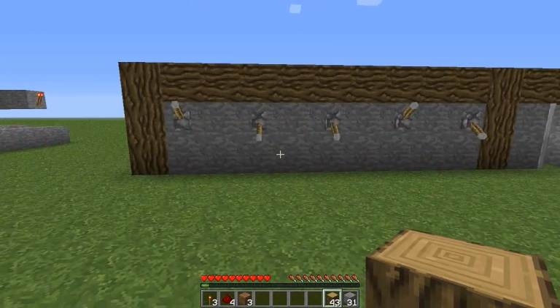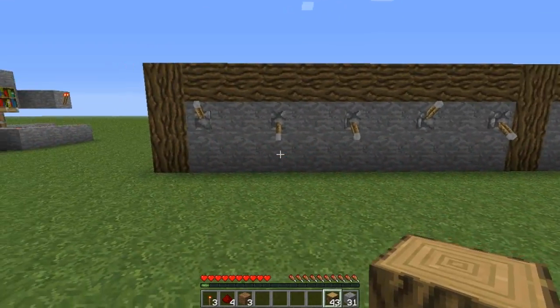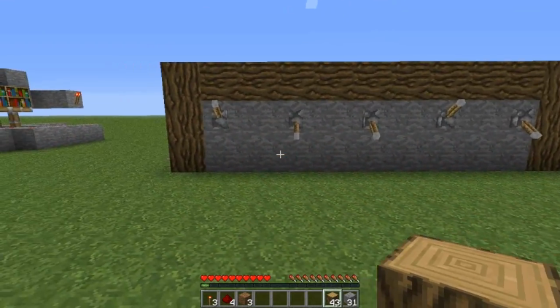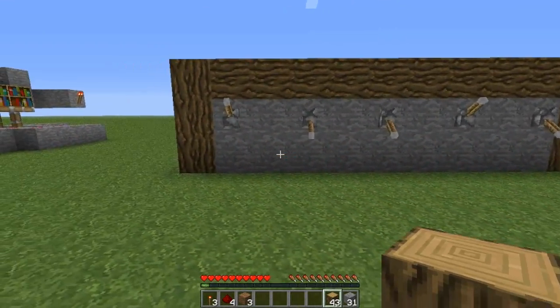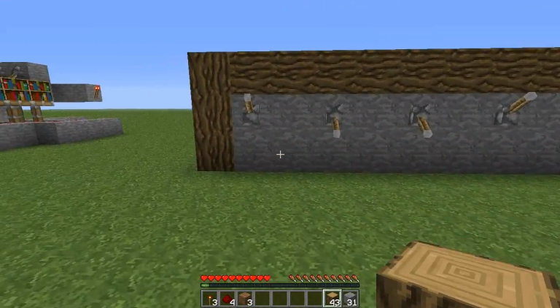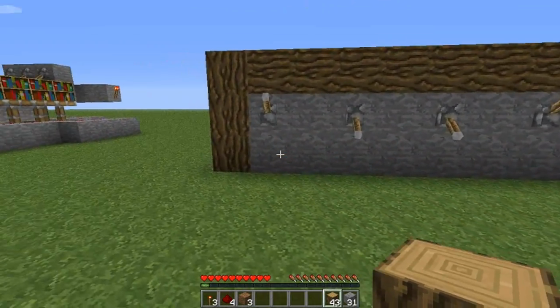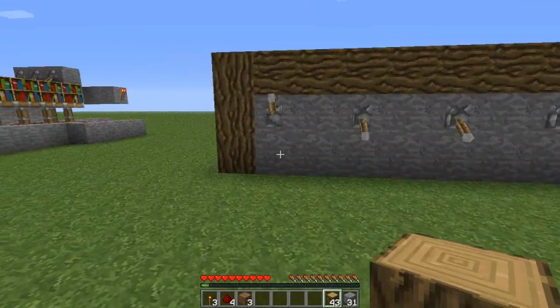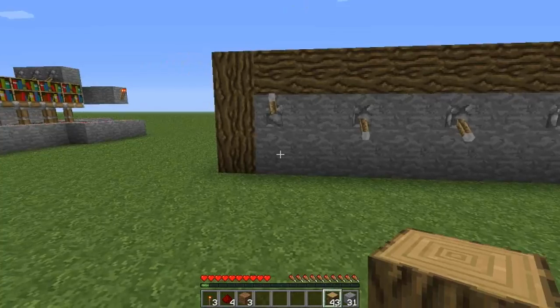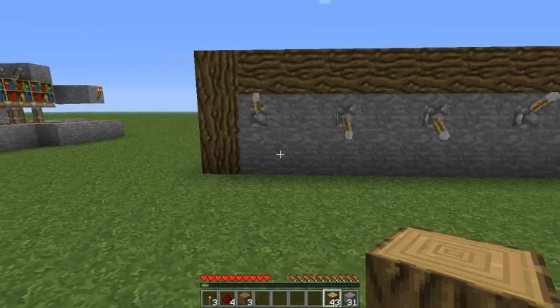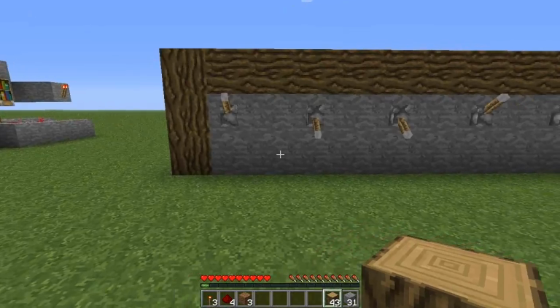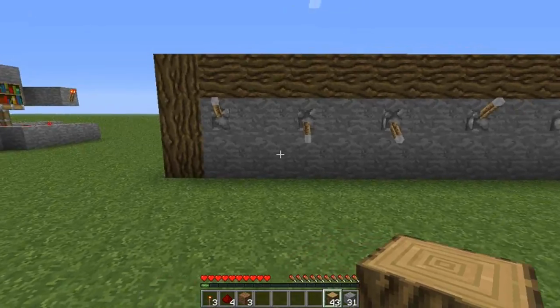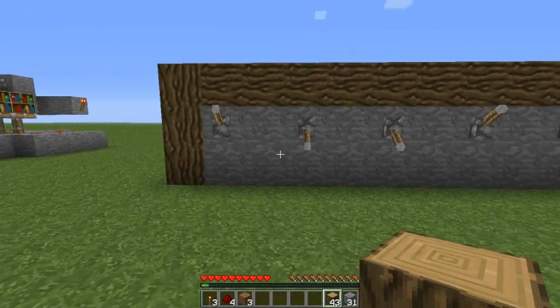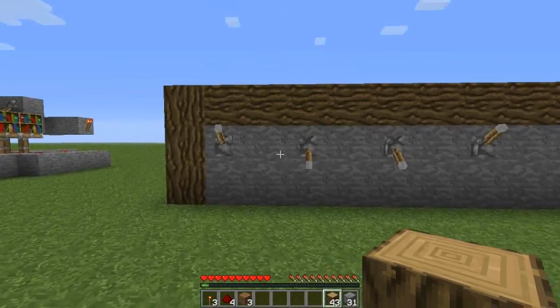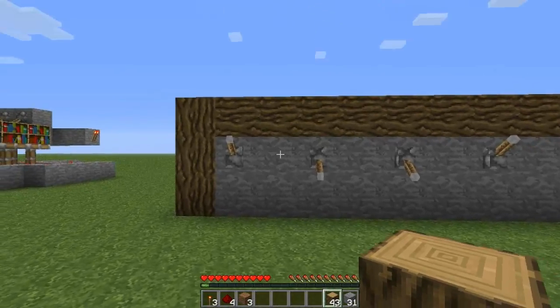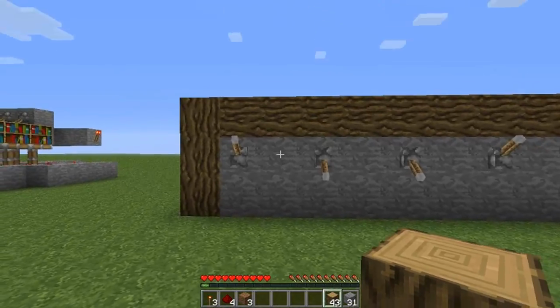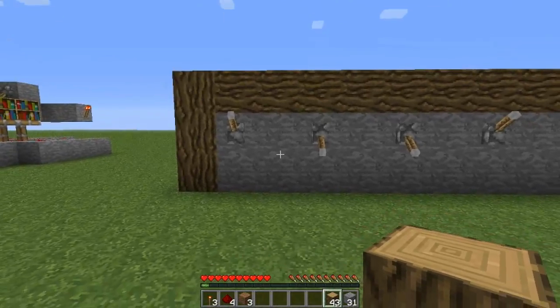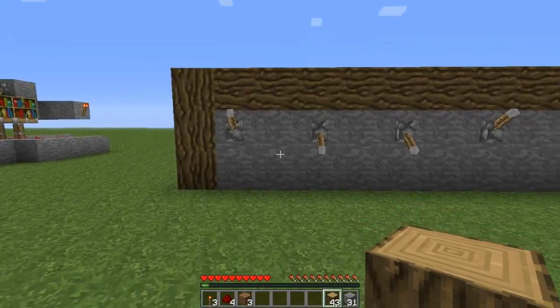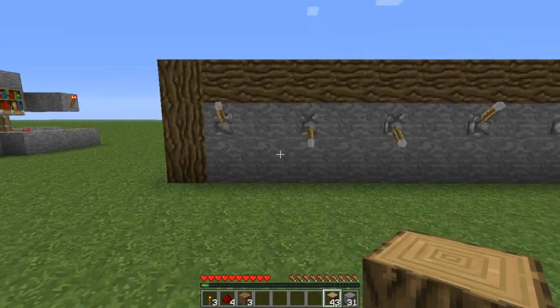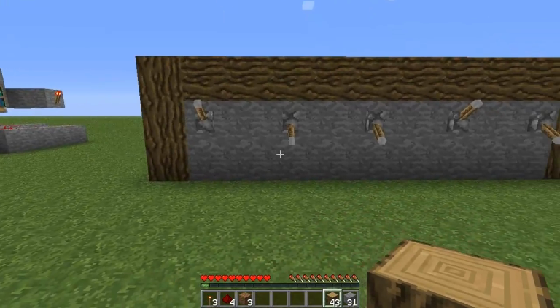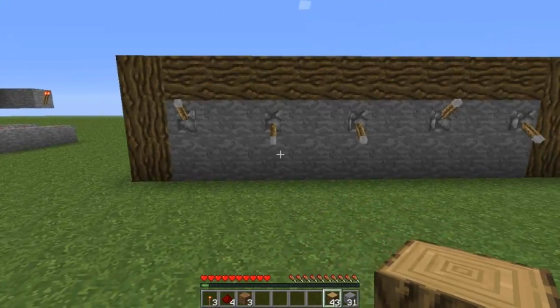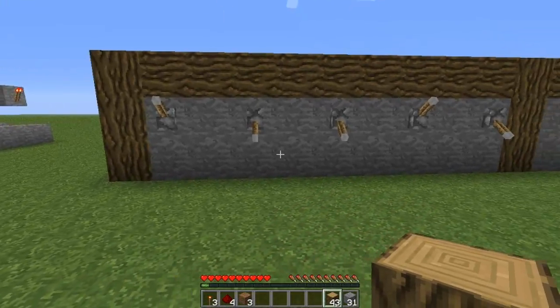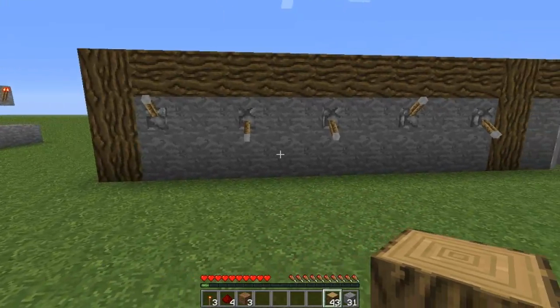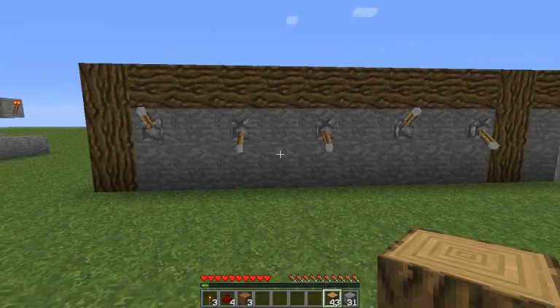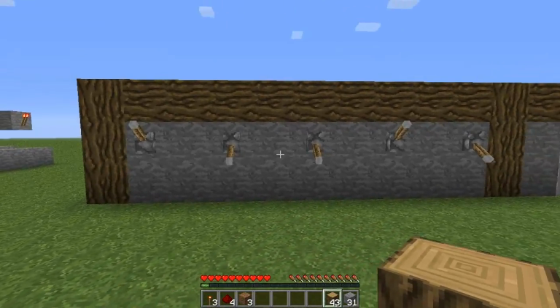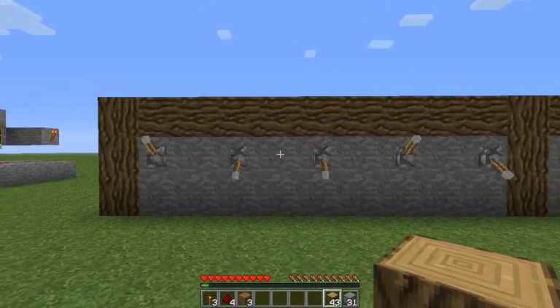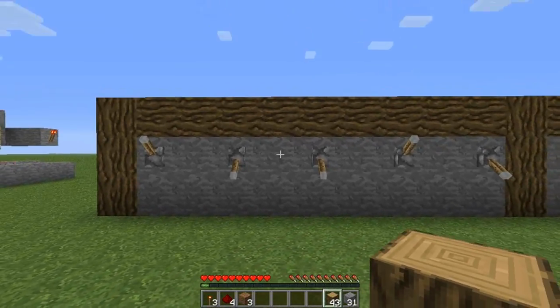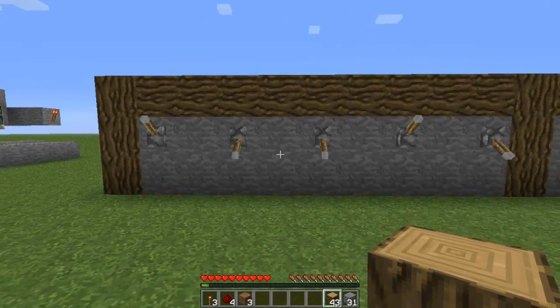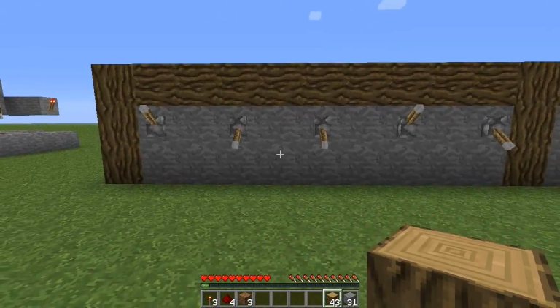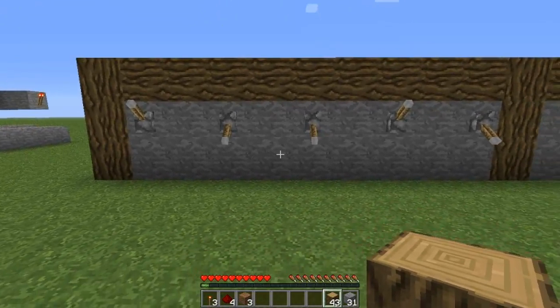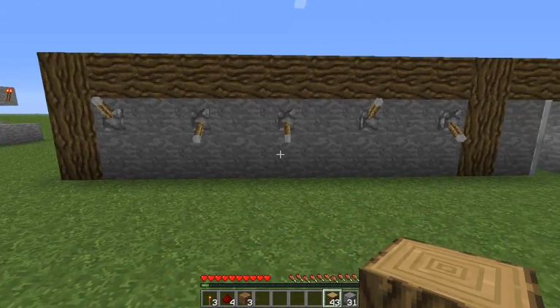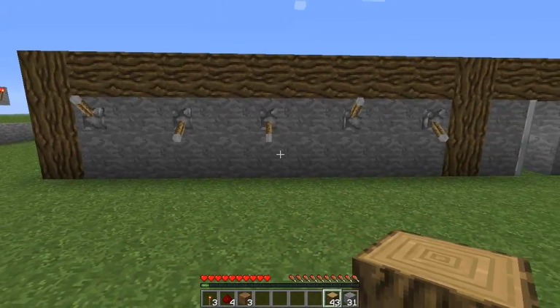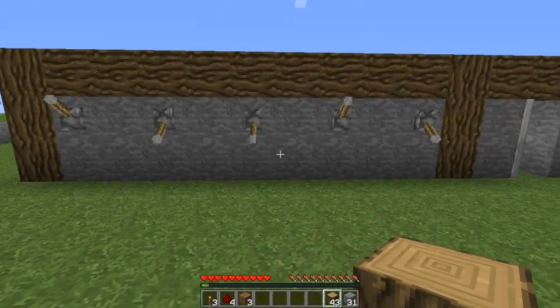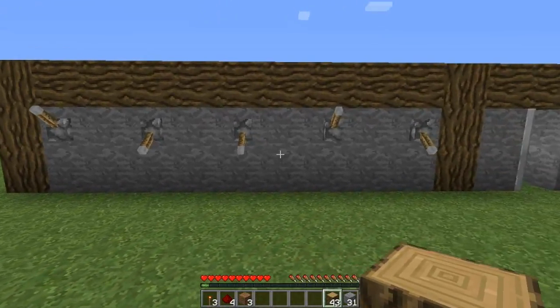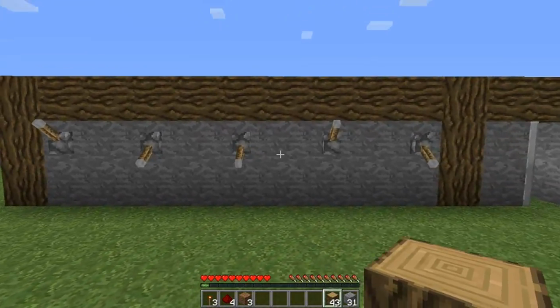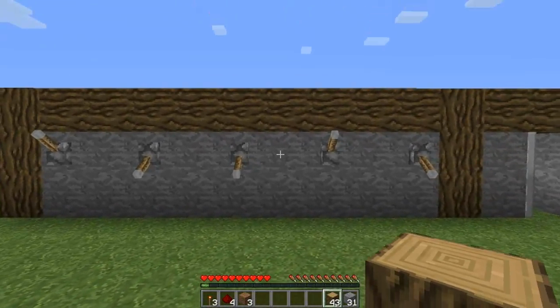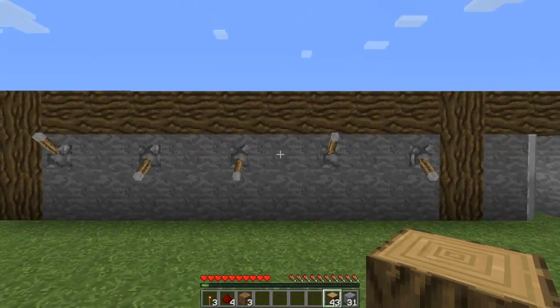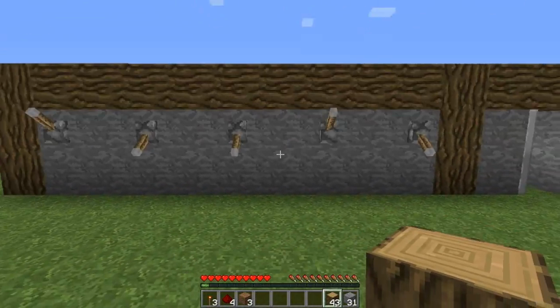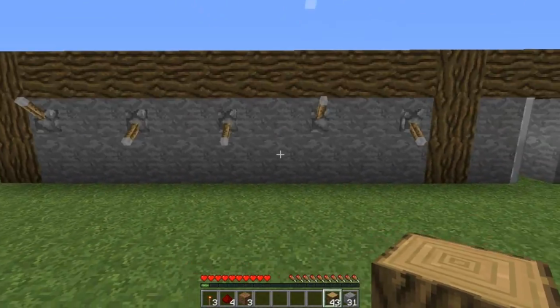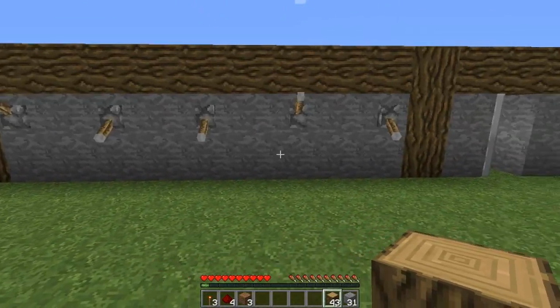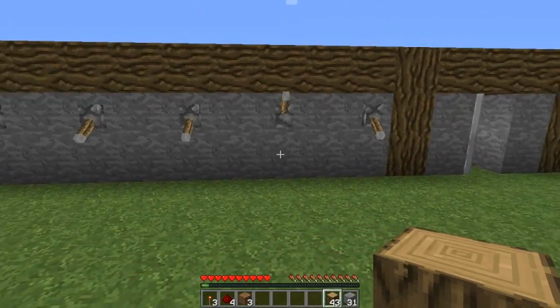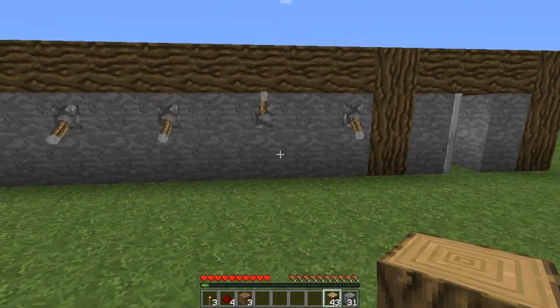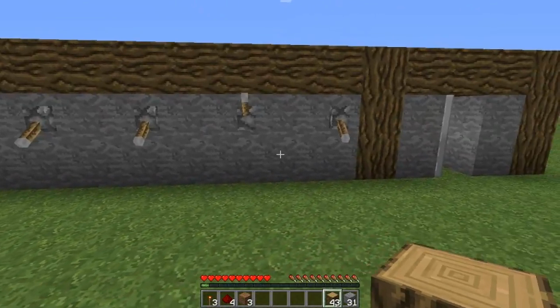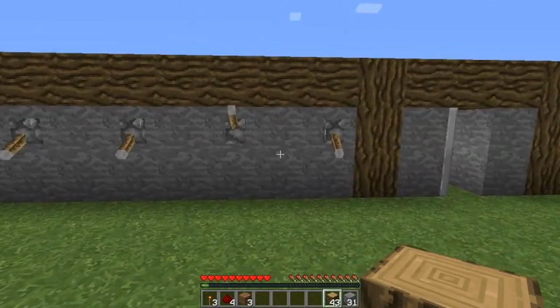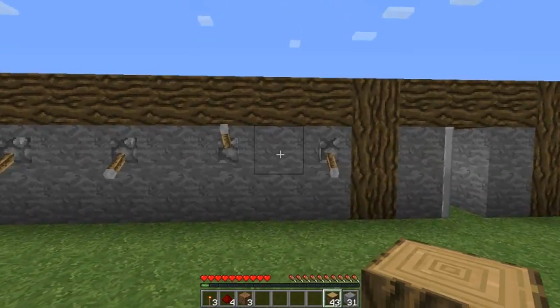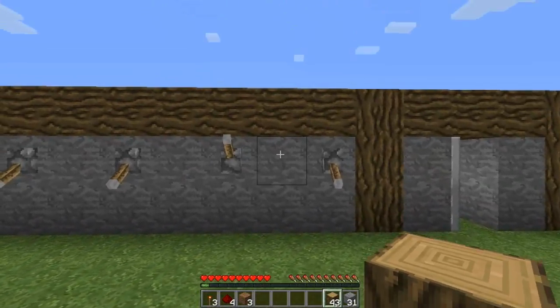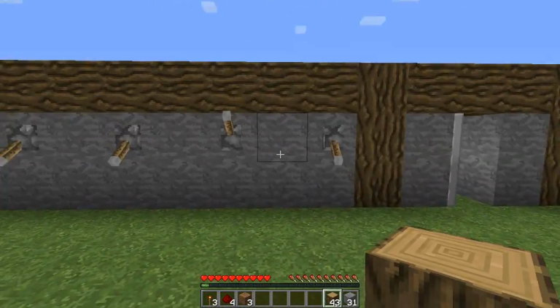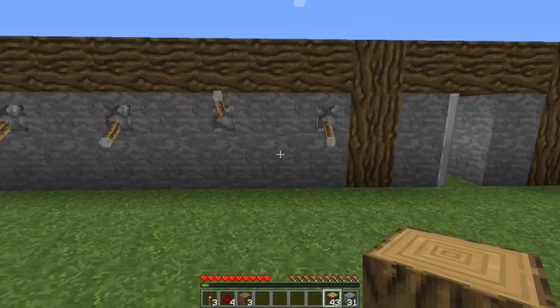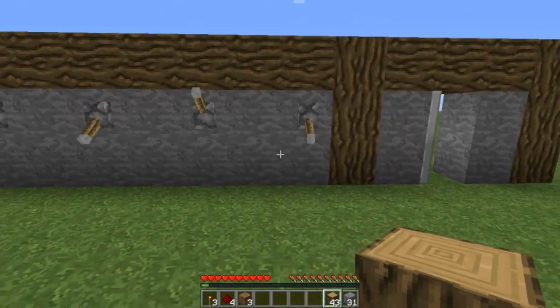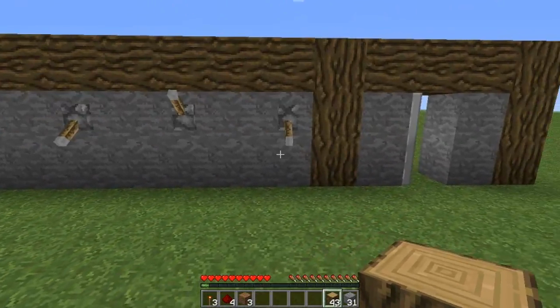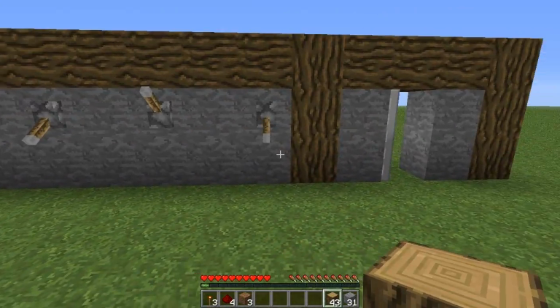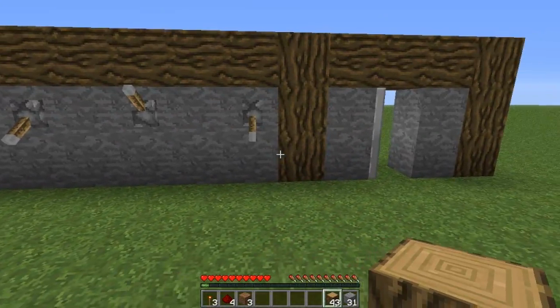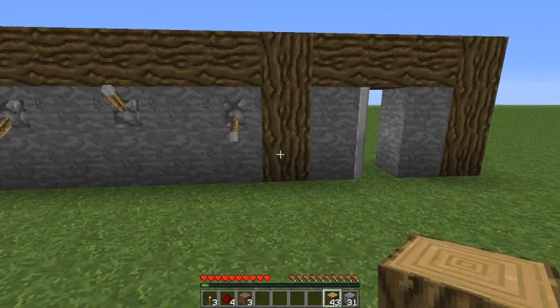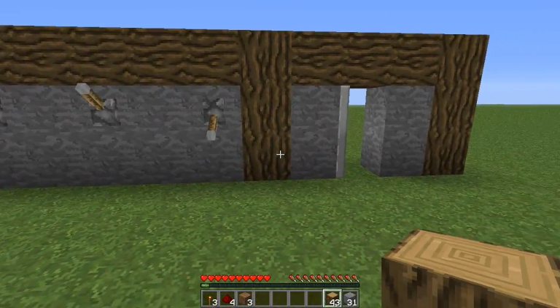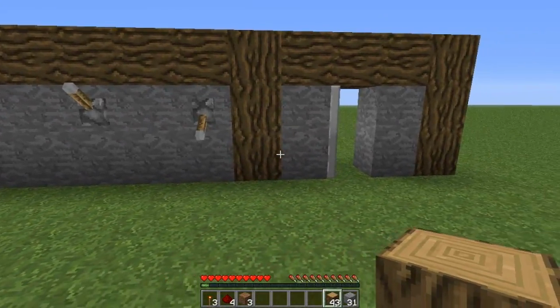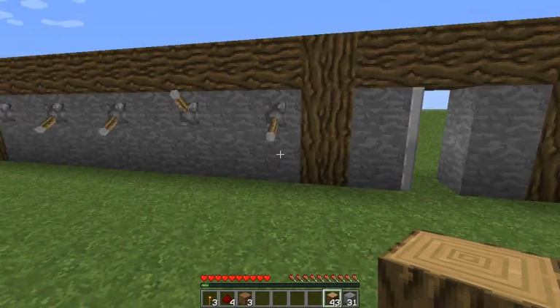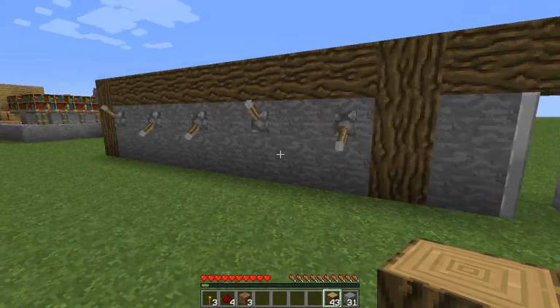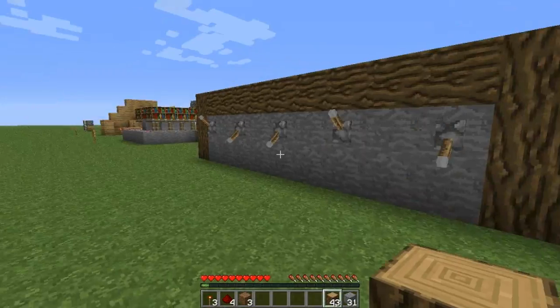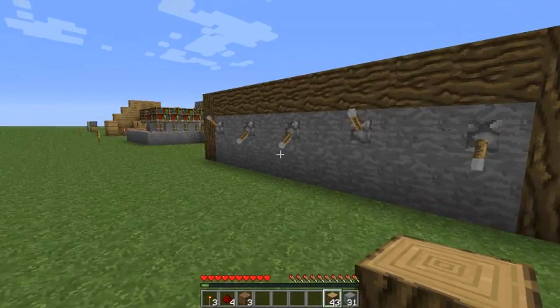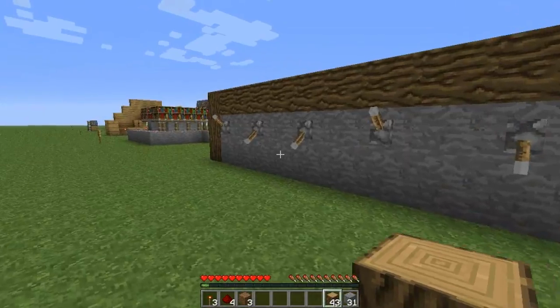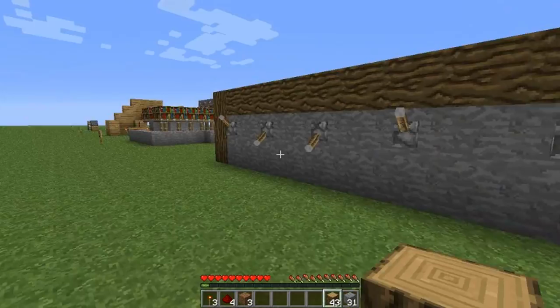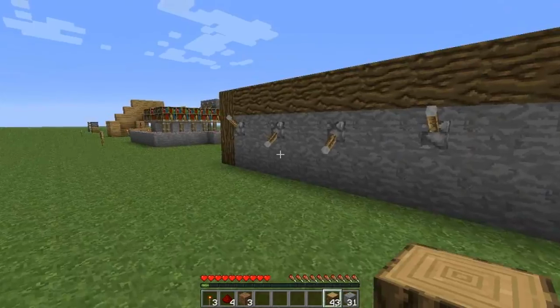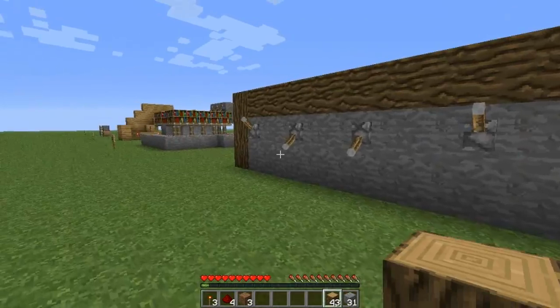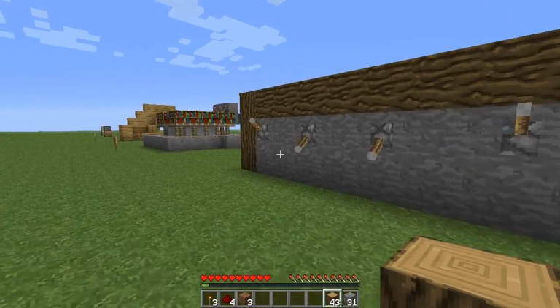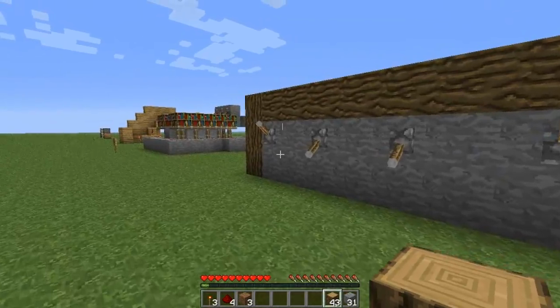Today I'm going to be teaching you how to make a simple combination lock for Minecraft 1.3. I came up with this design in about 5 minutes because it was that simple — it didn't take that much planning.